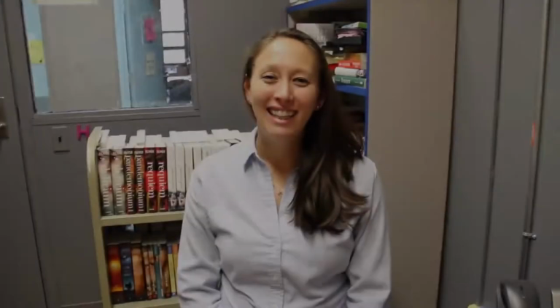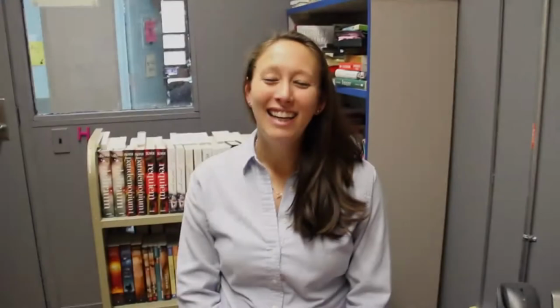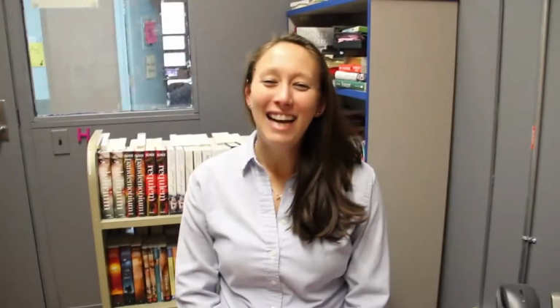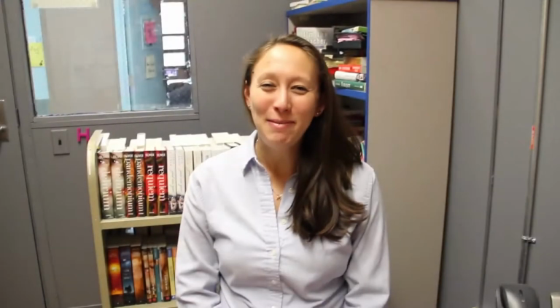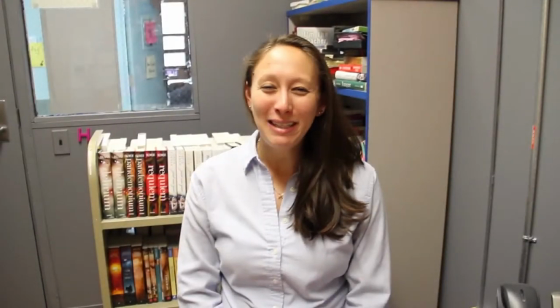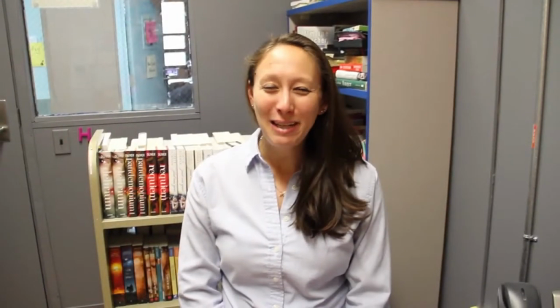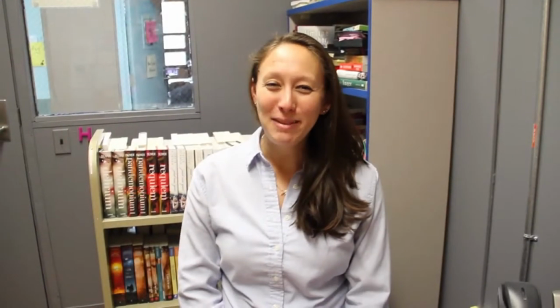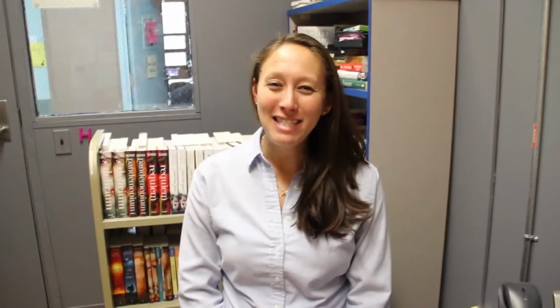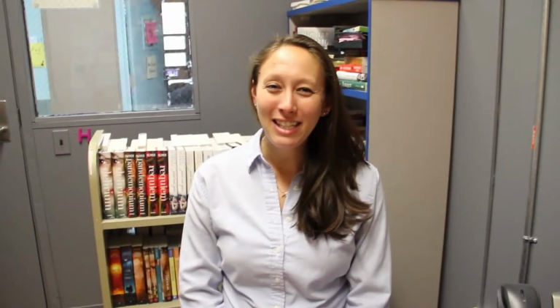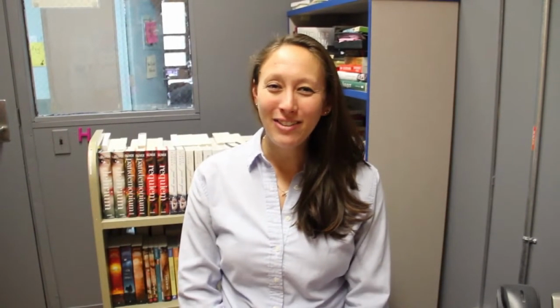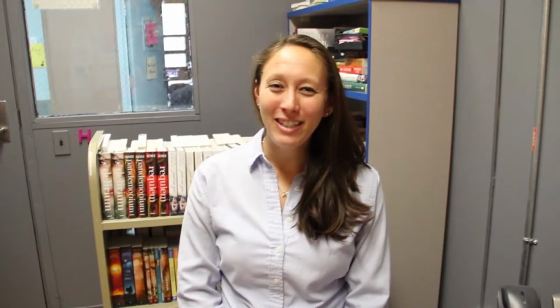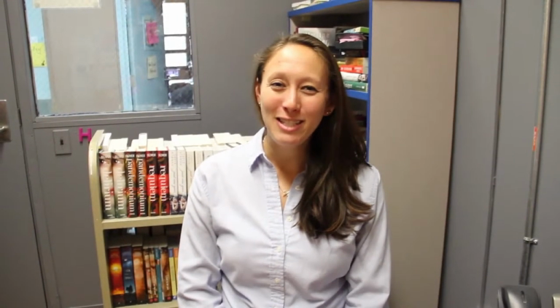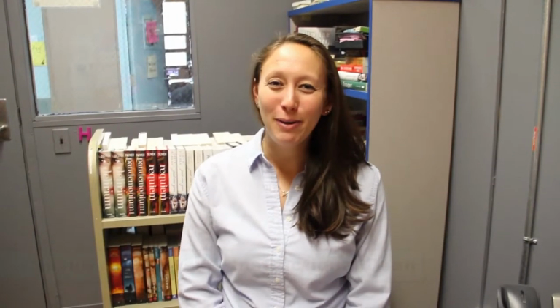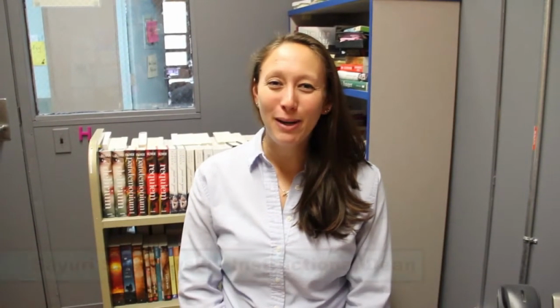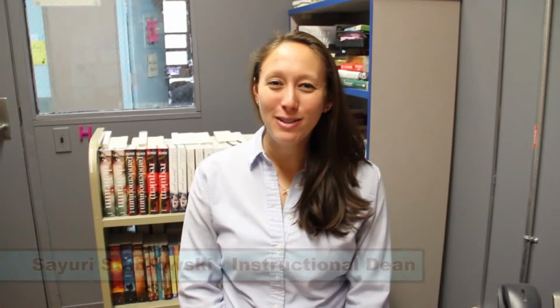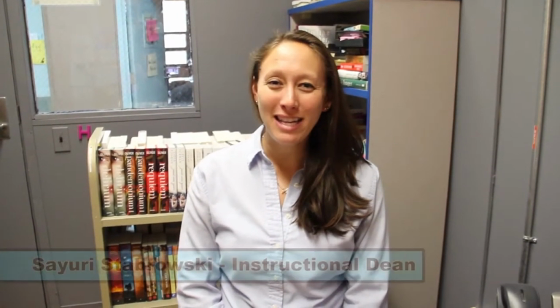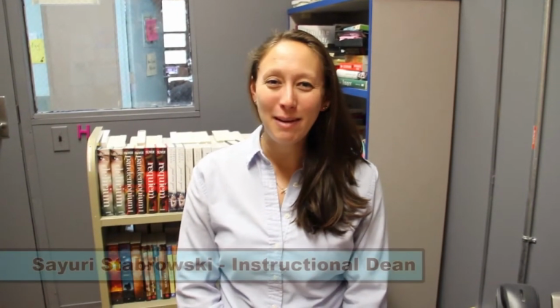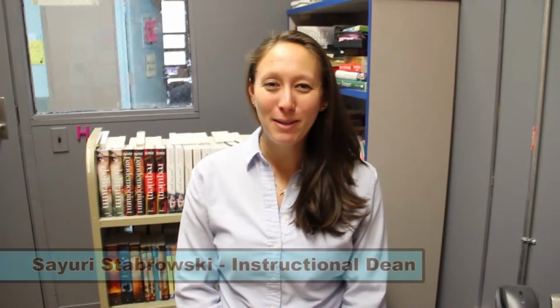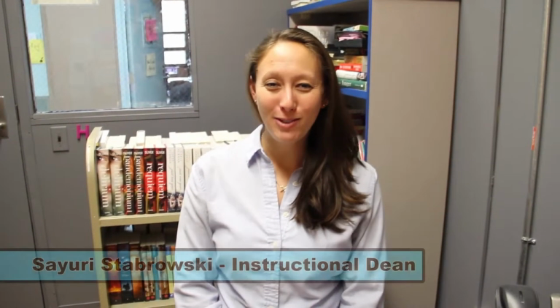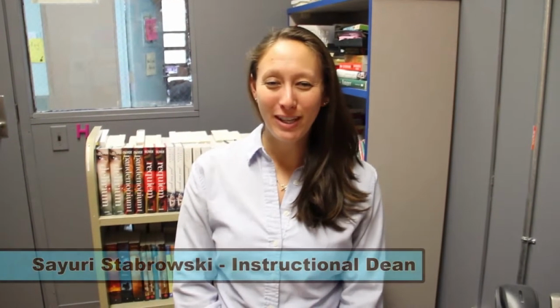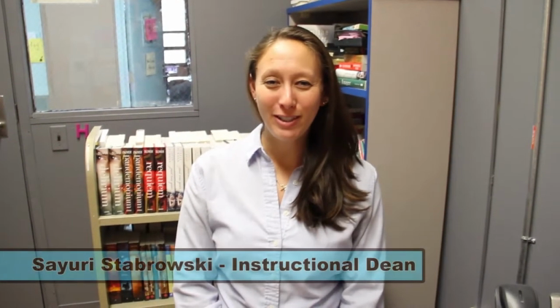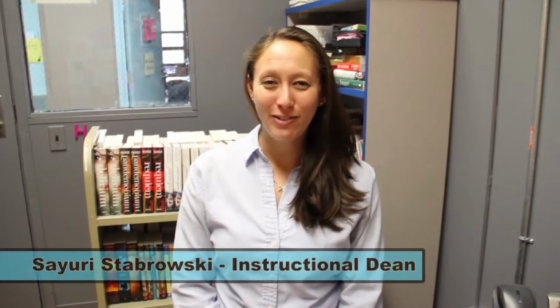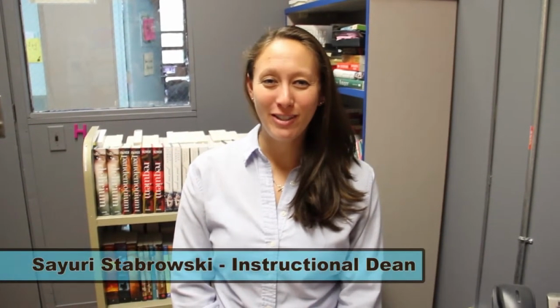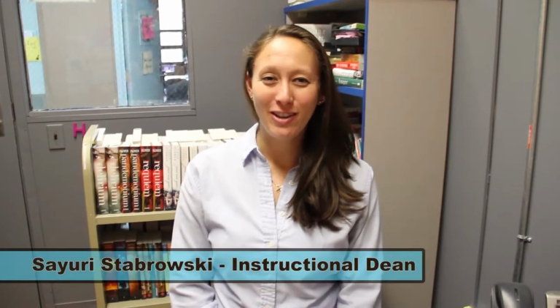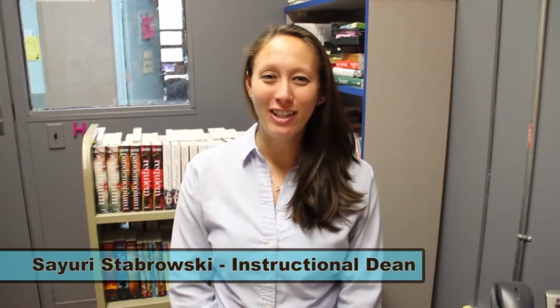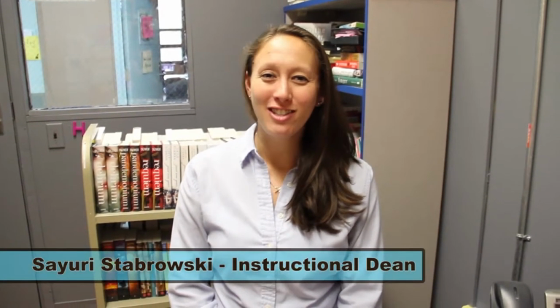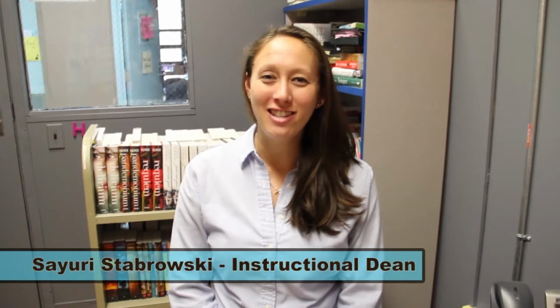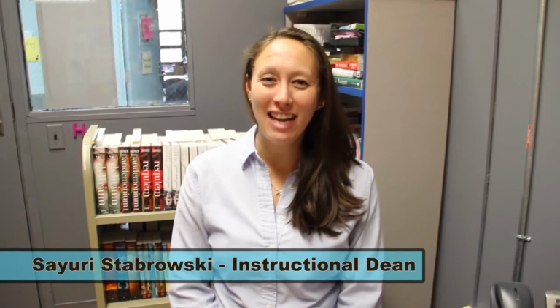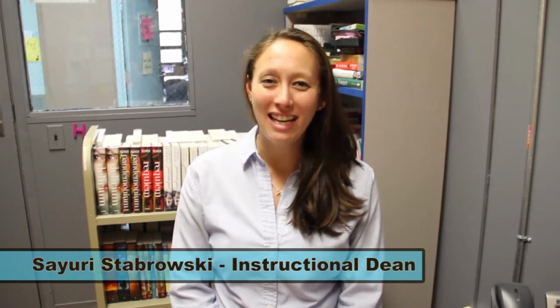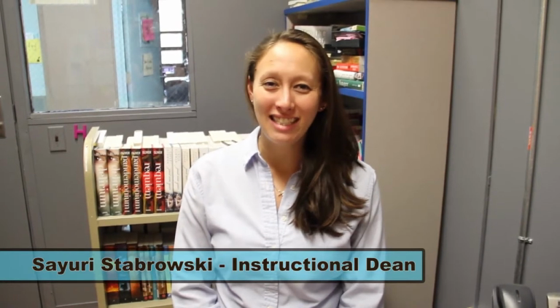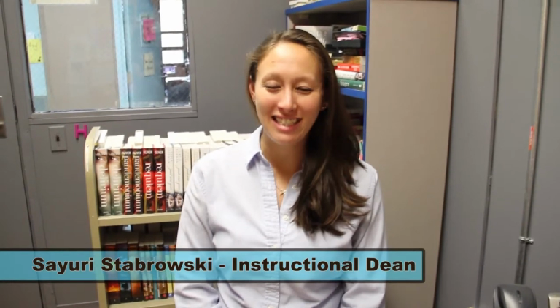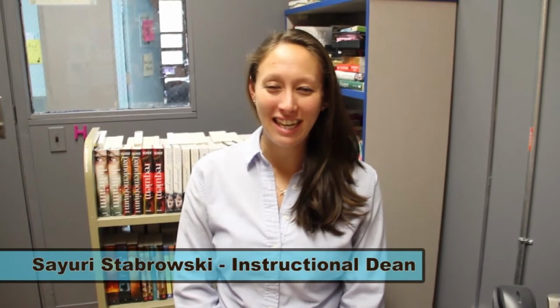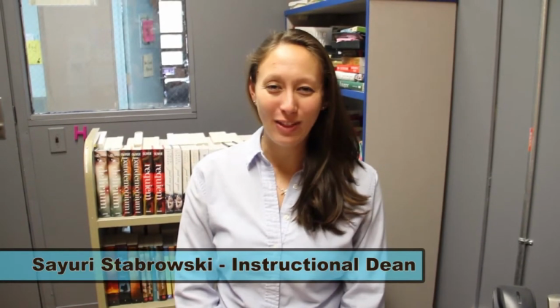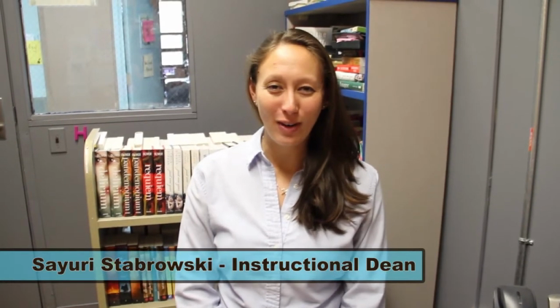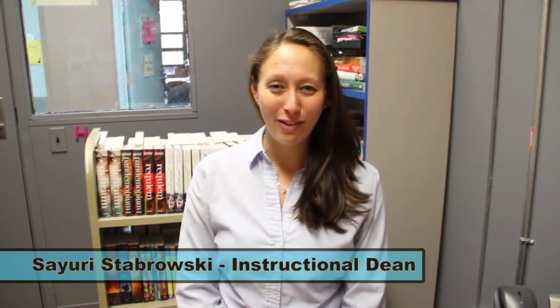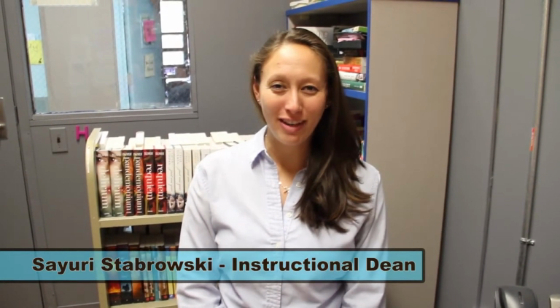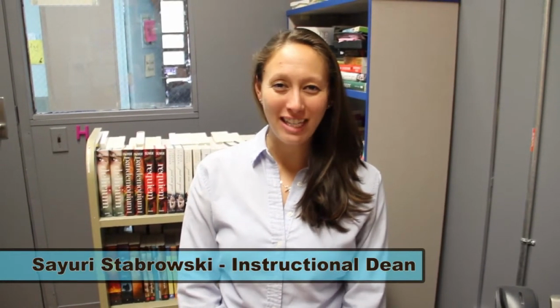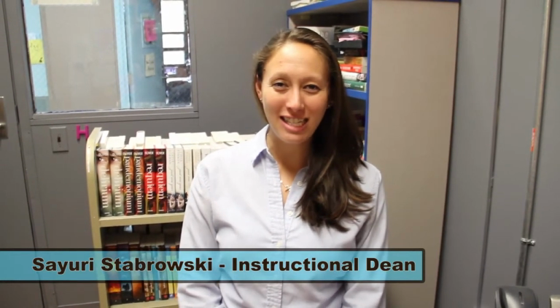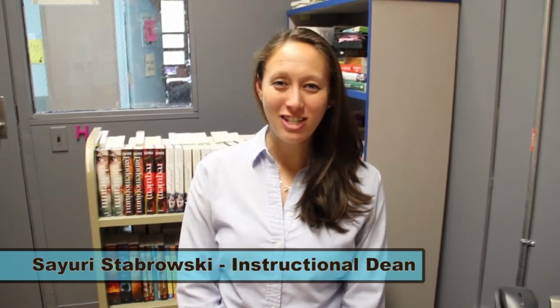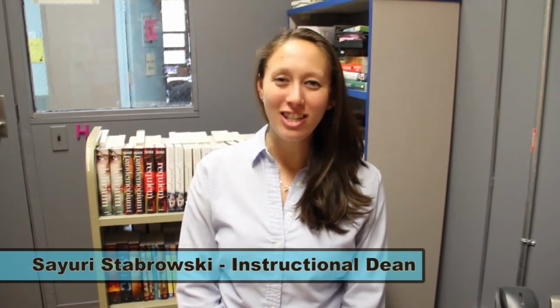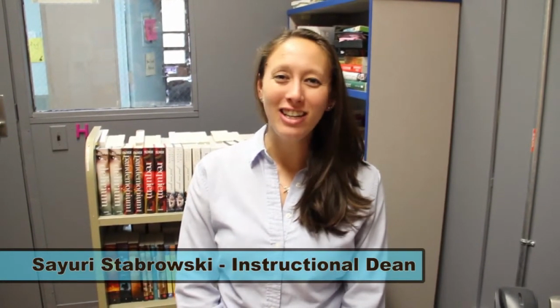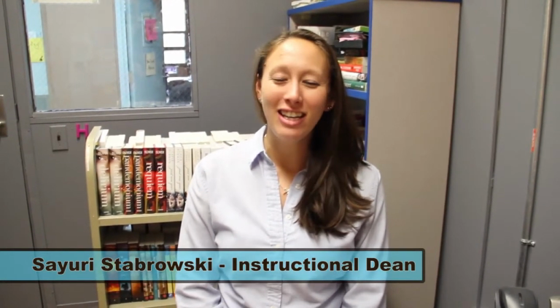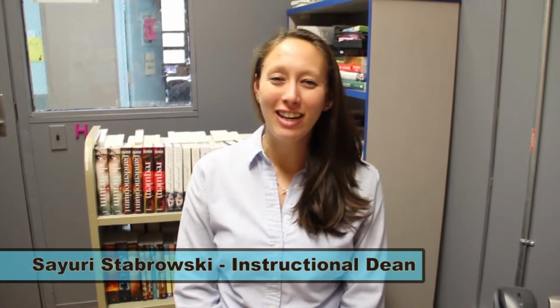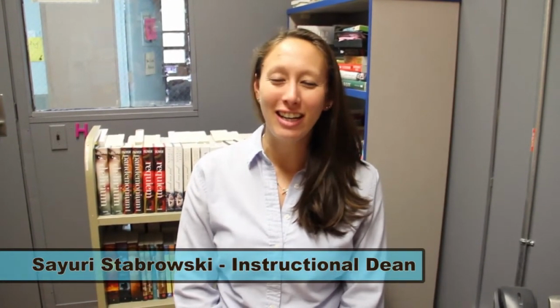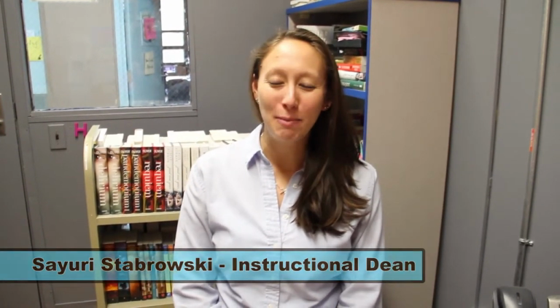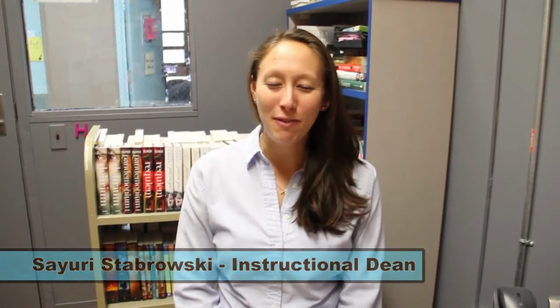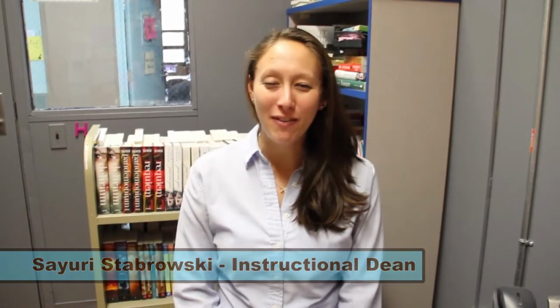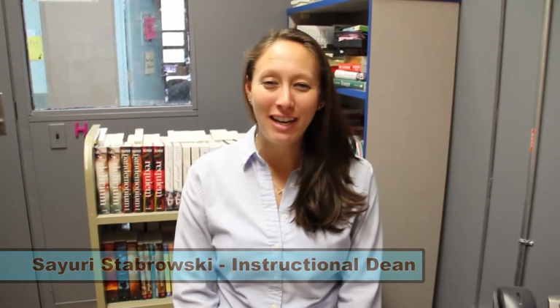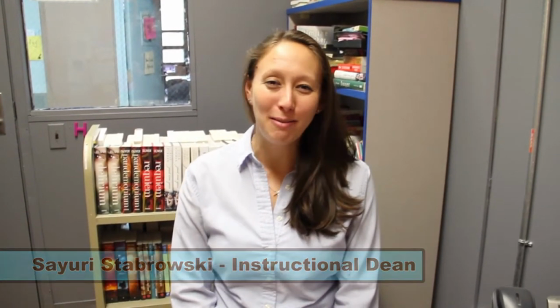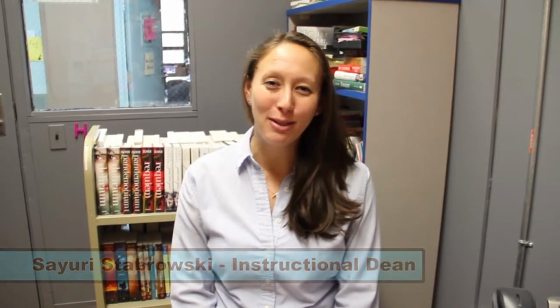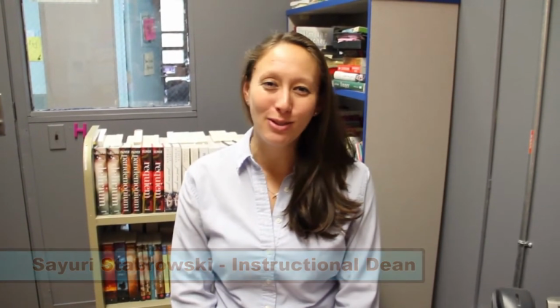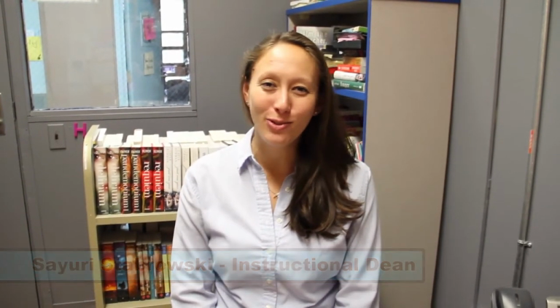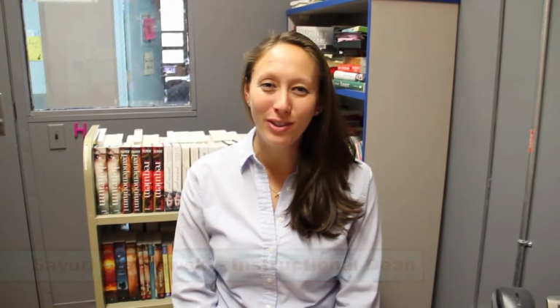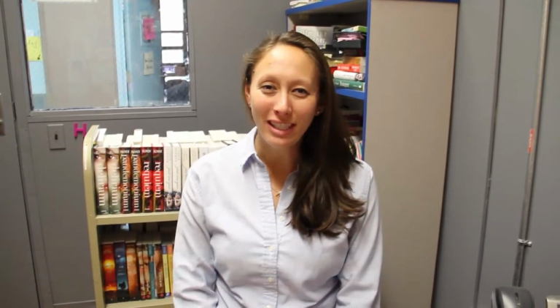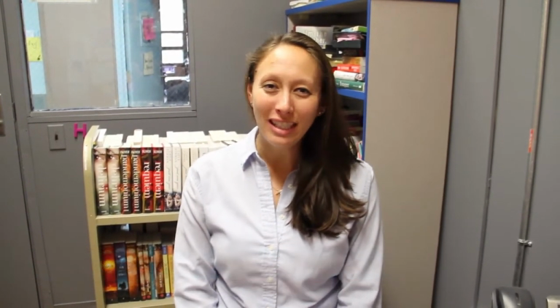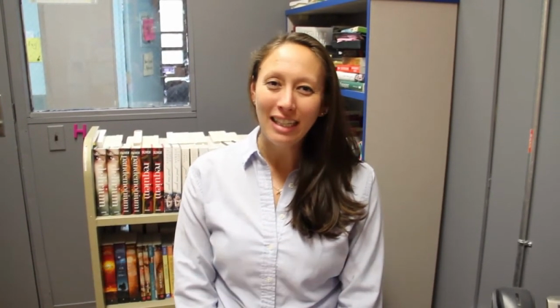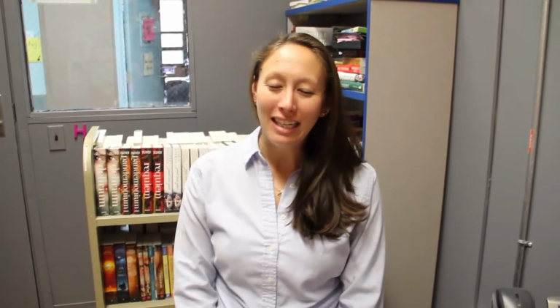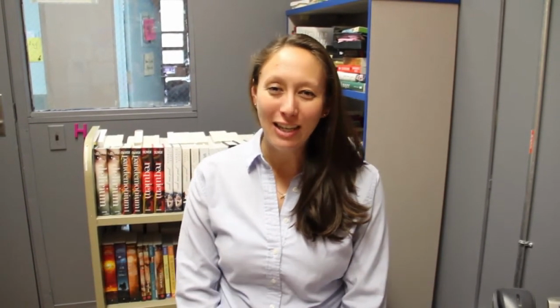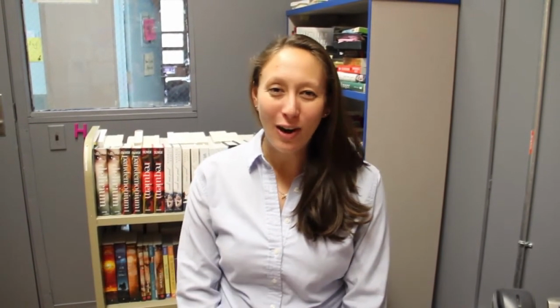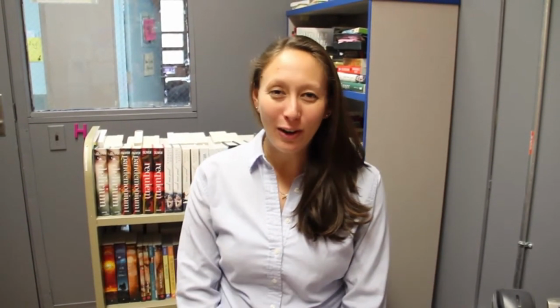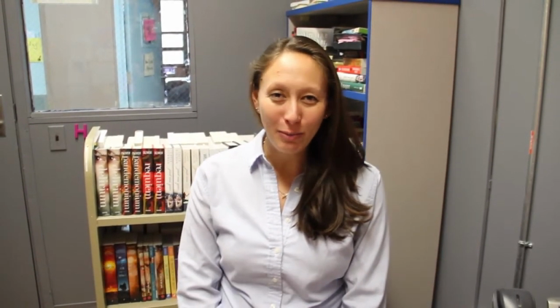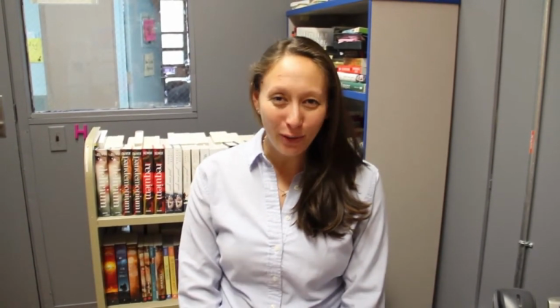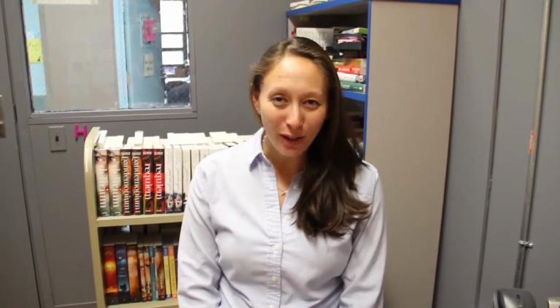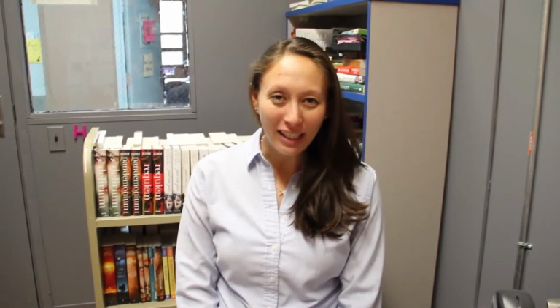Hi, my name is Sayuri Stabrowski. I'm the Director of Instruction and an 8th grade reading teacher here at KIPP Infinity Middle School in Harlem, New York.